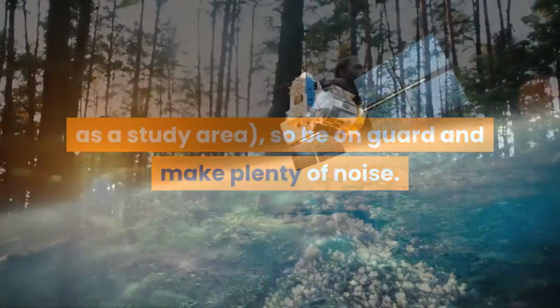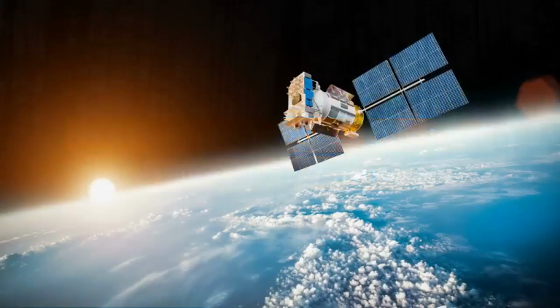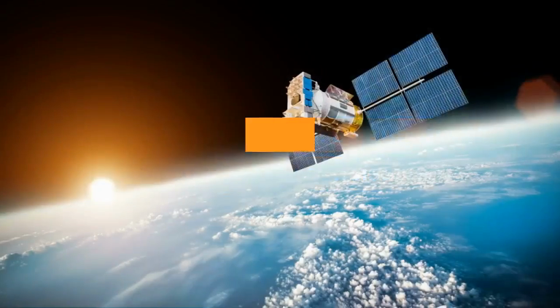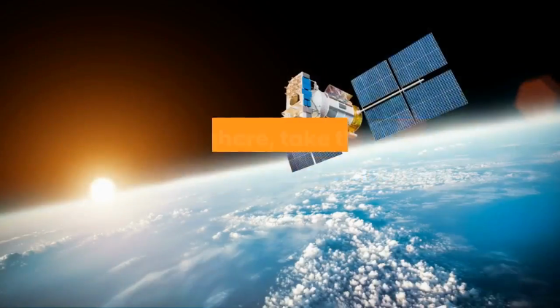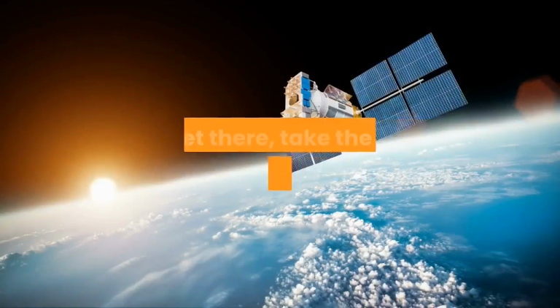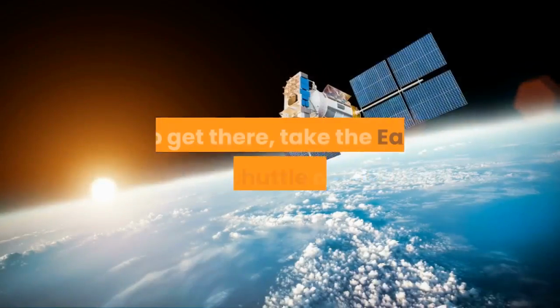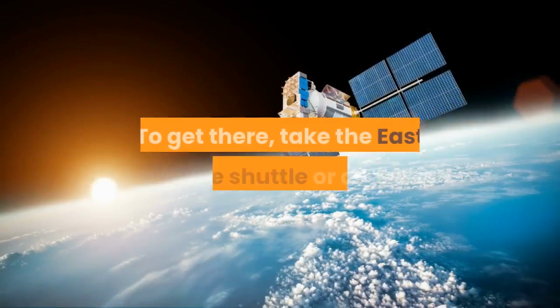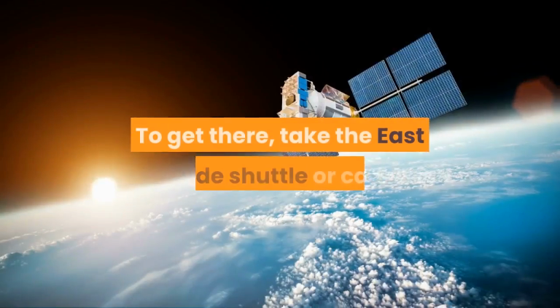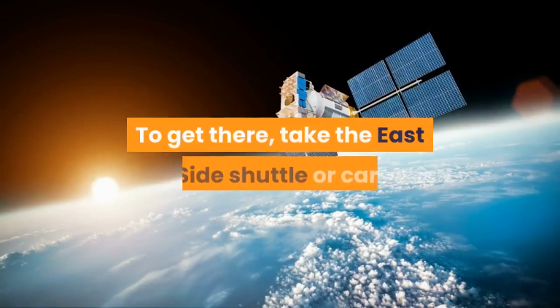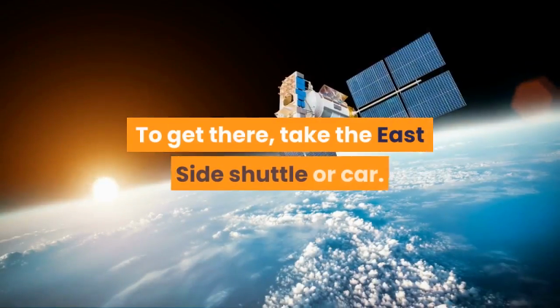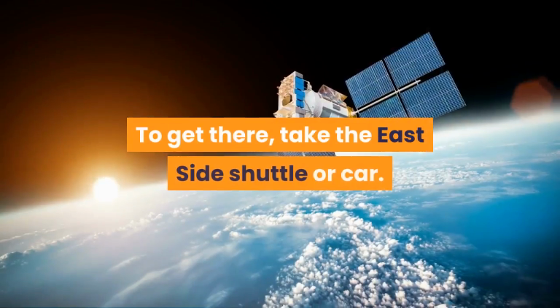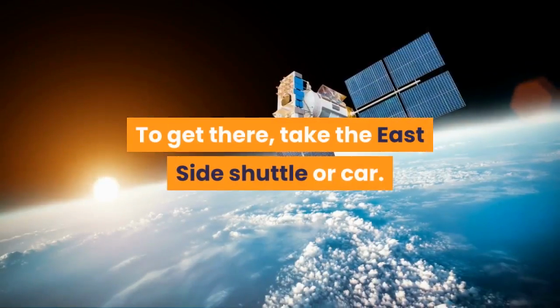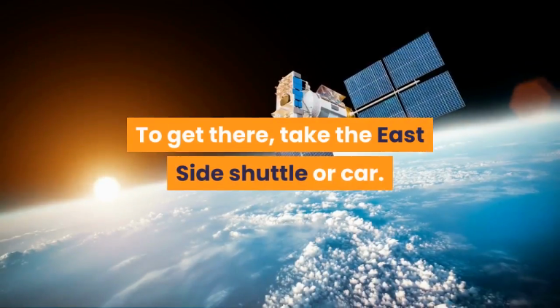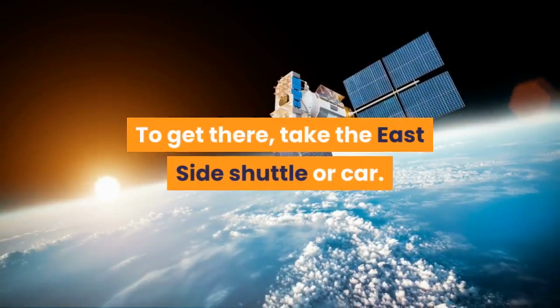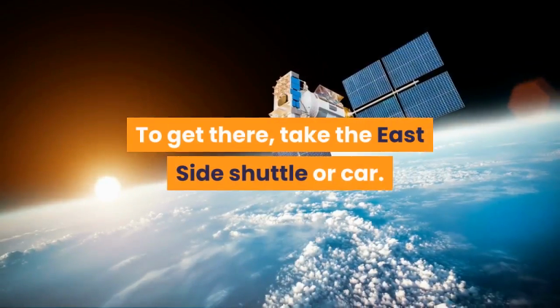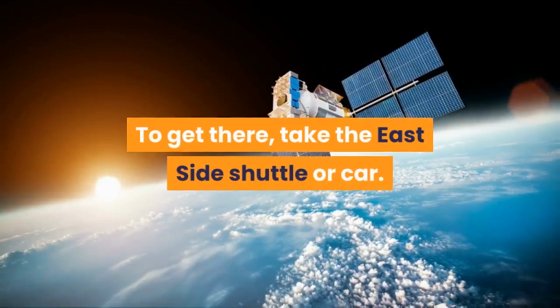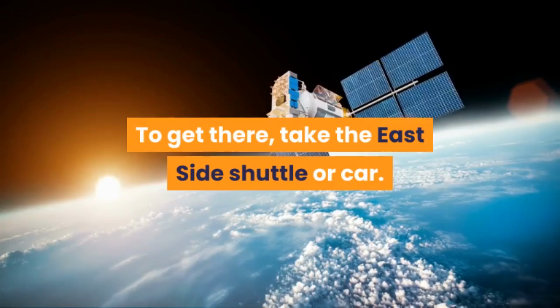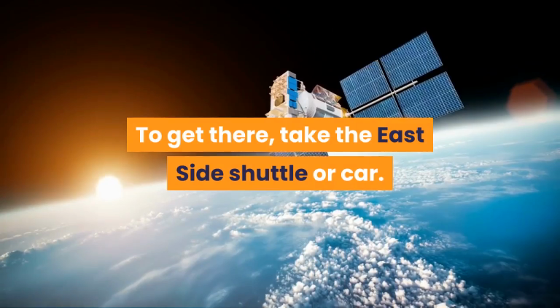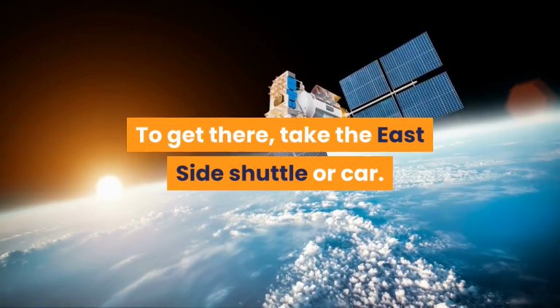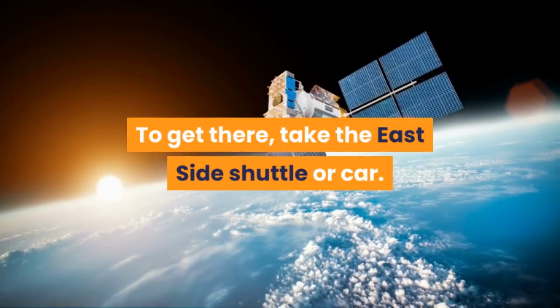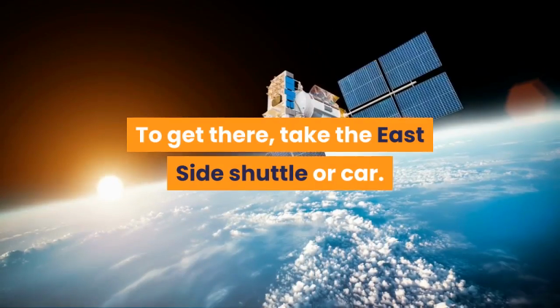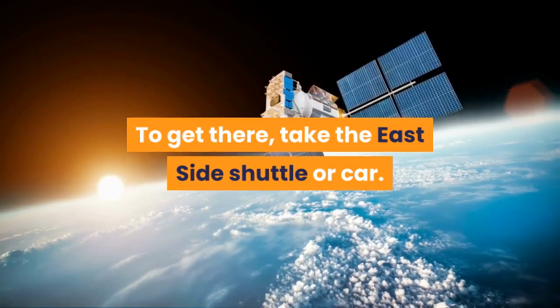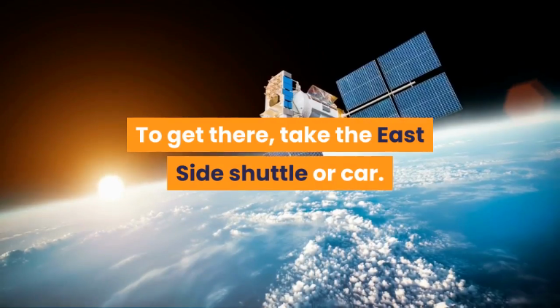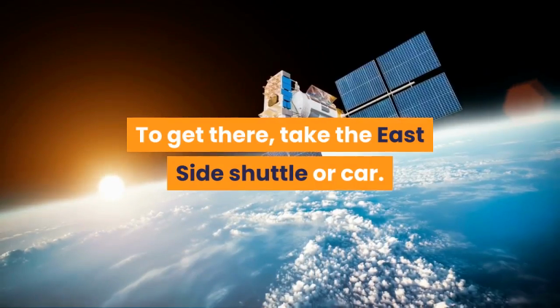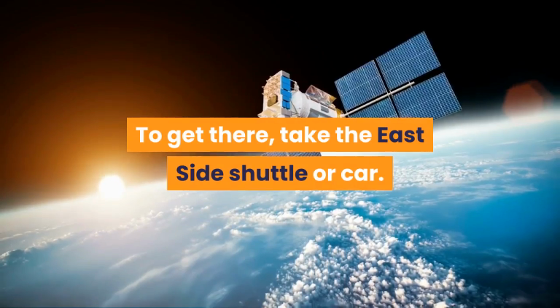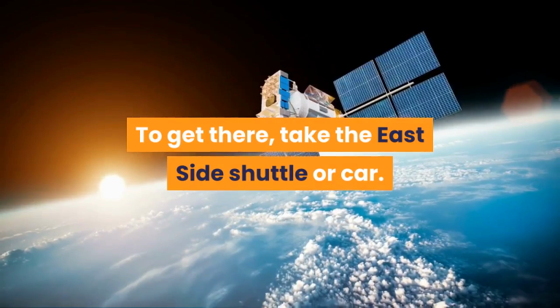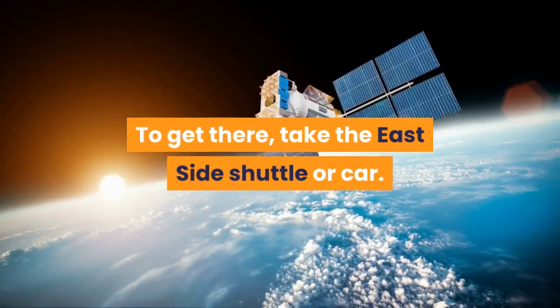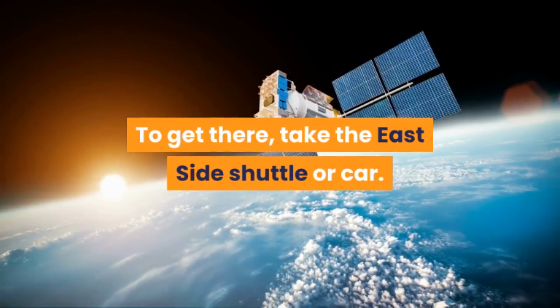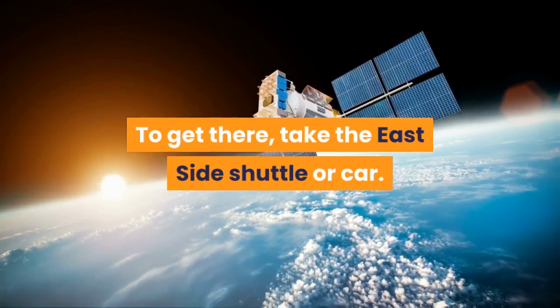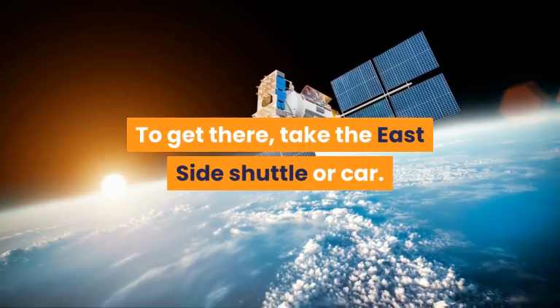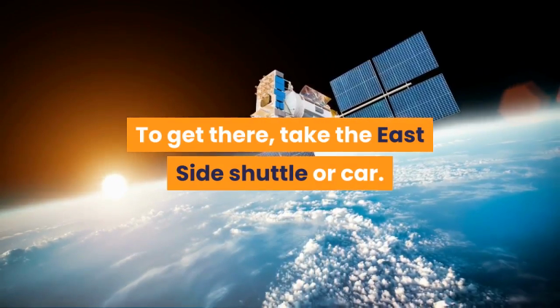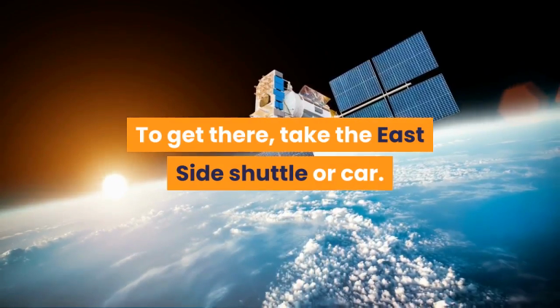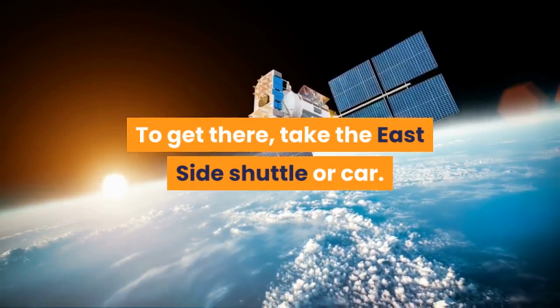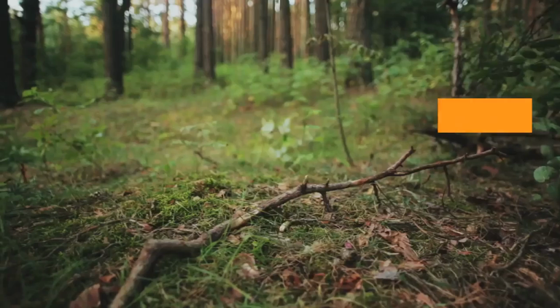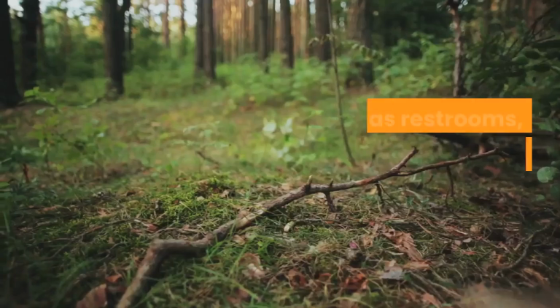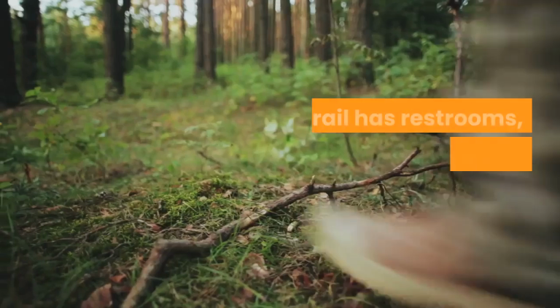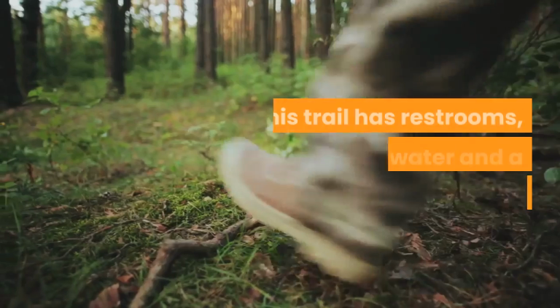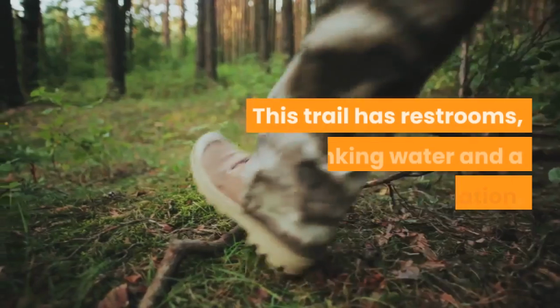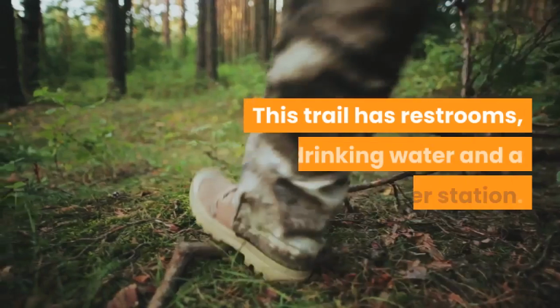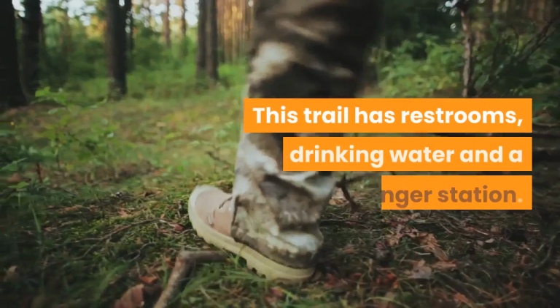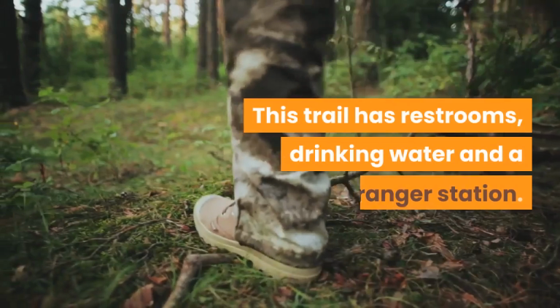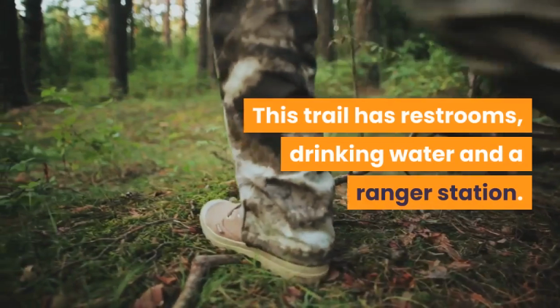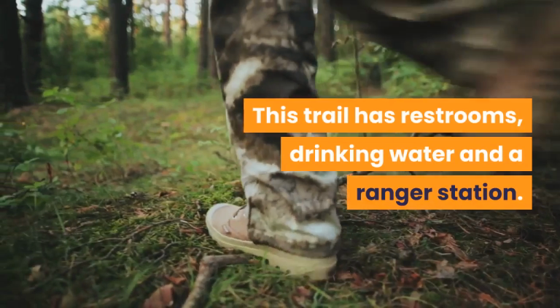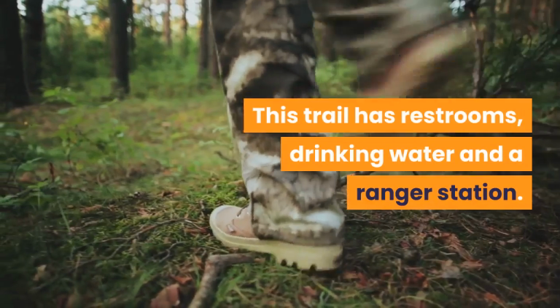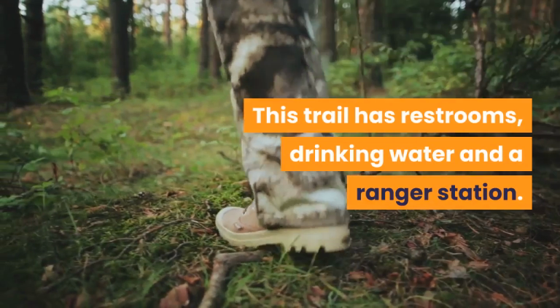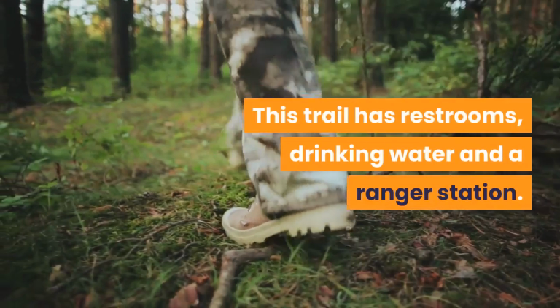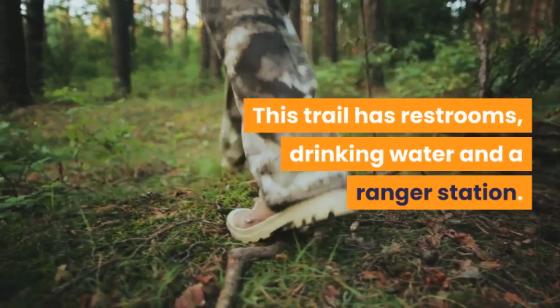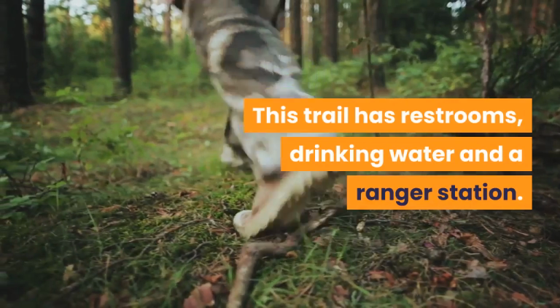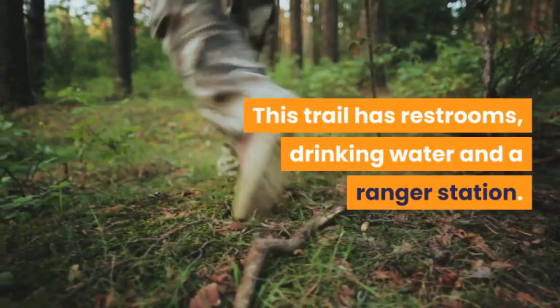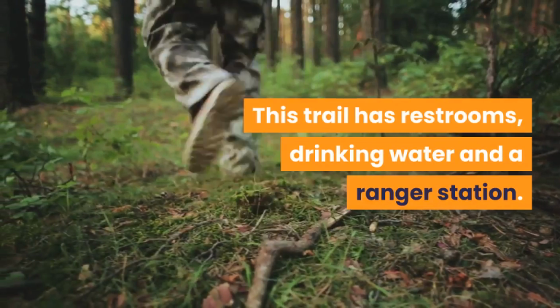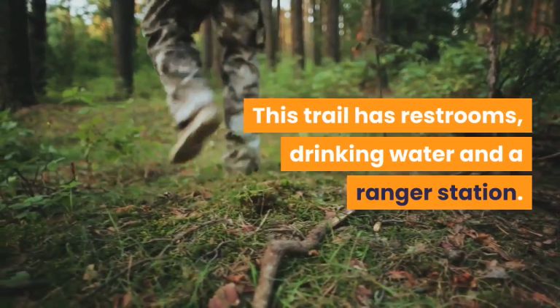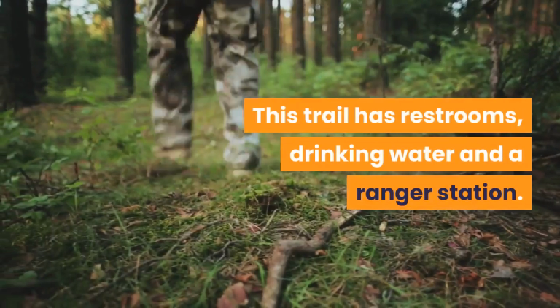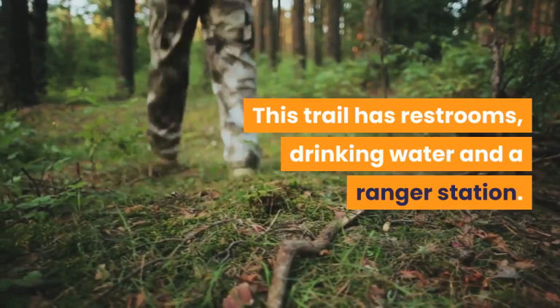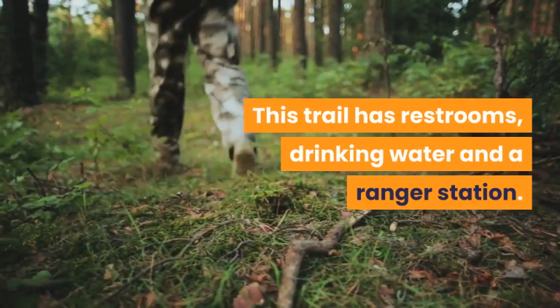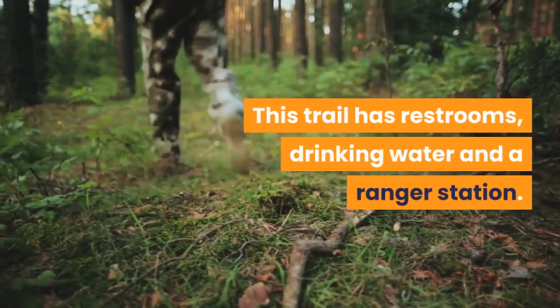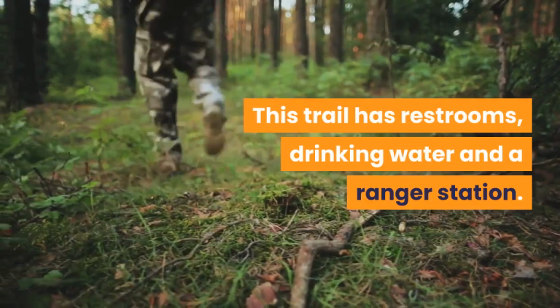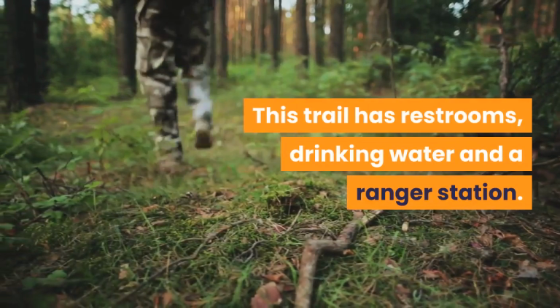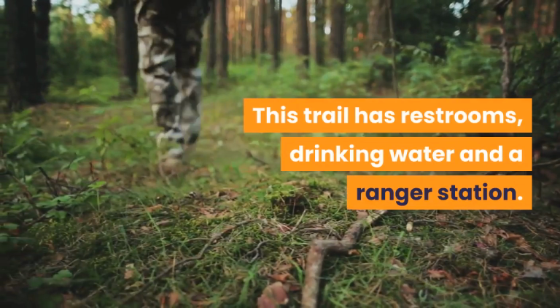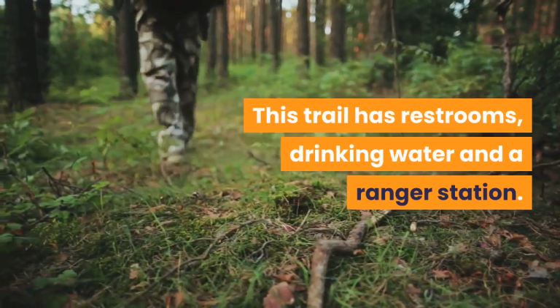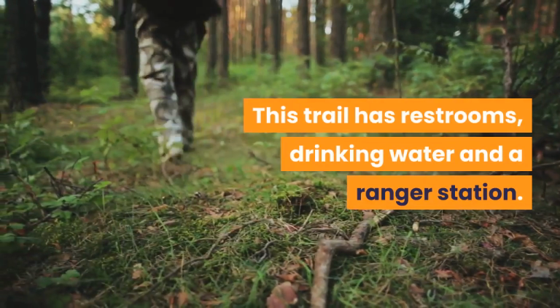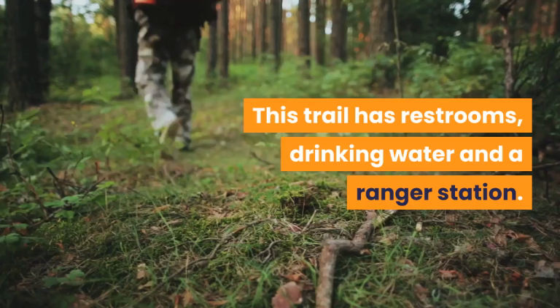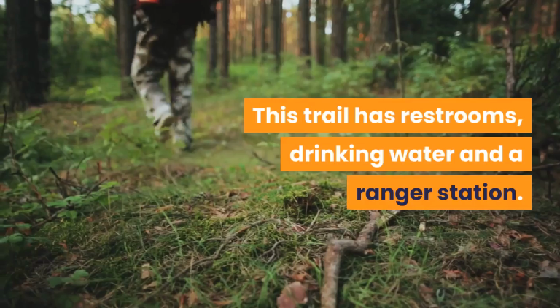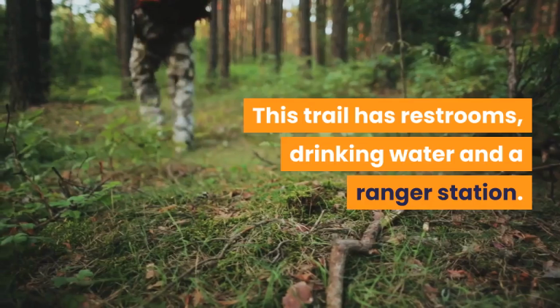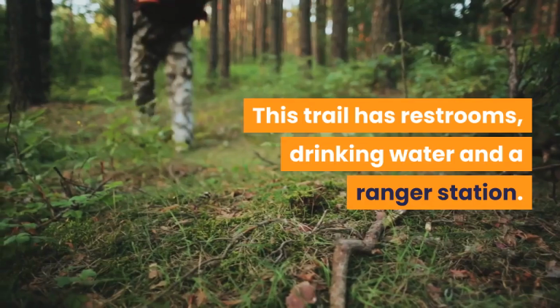To get there, take the east side shuttle or car. This trail has restrooms, drinking water and a ranger station.